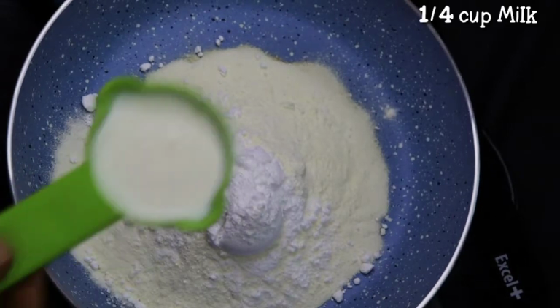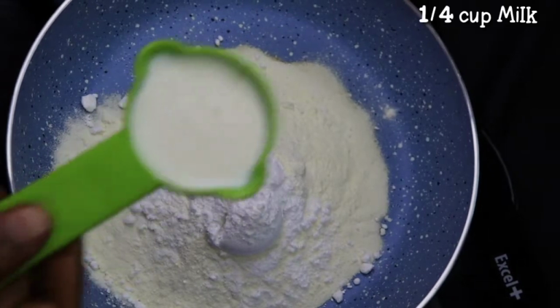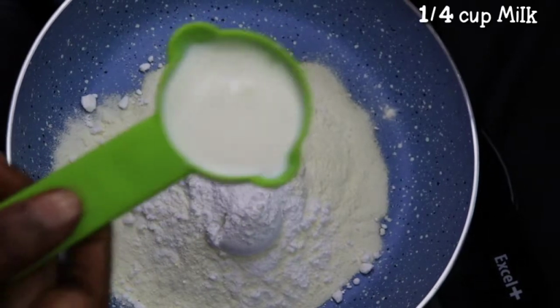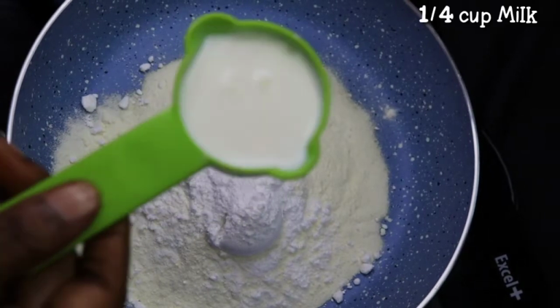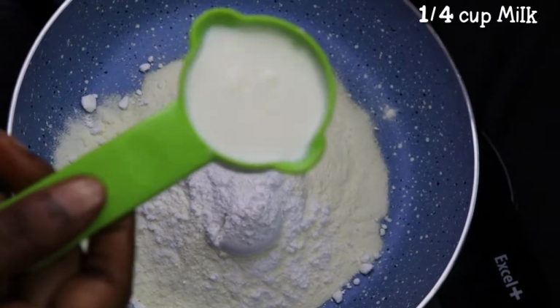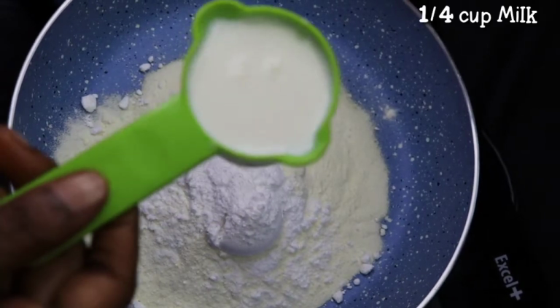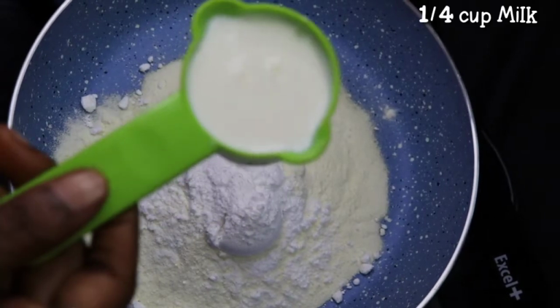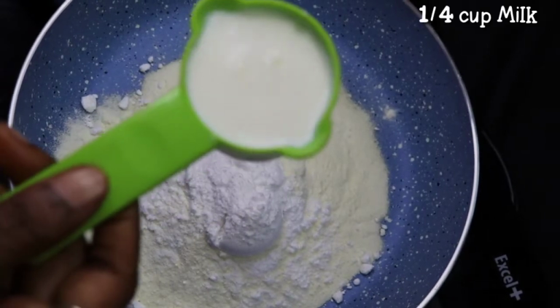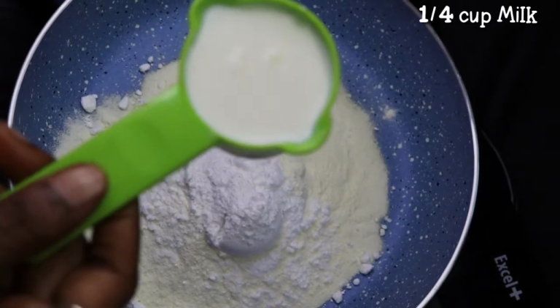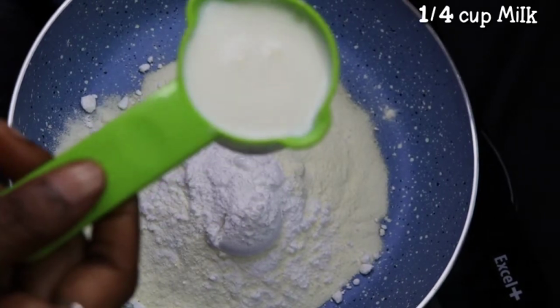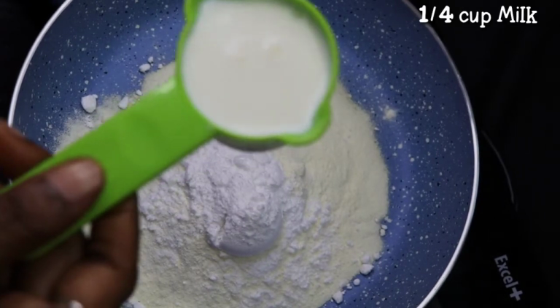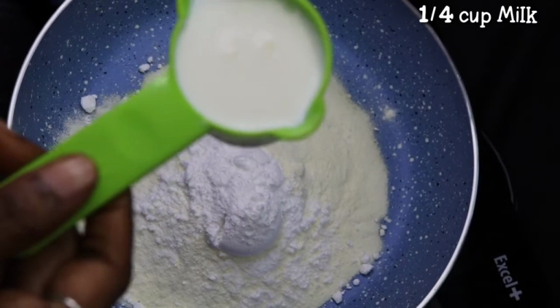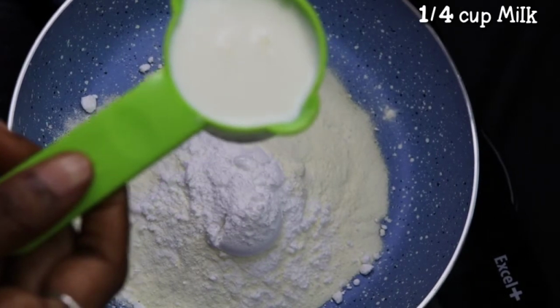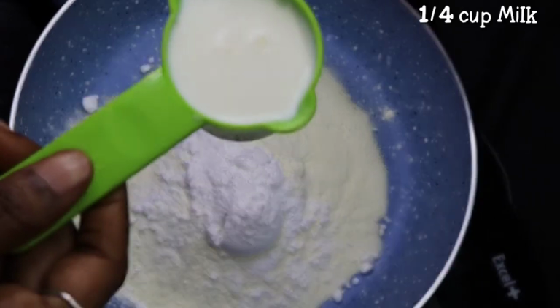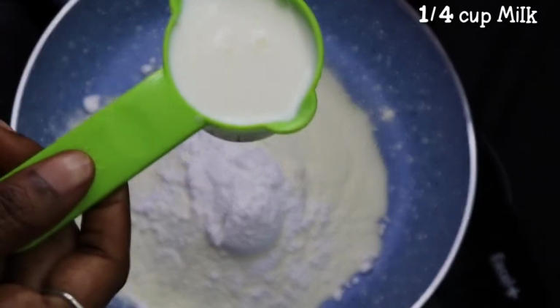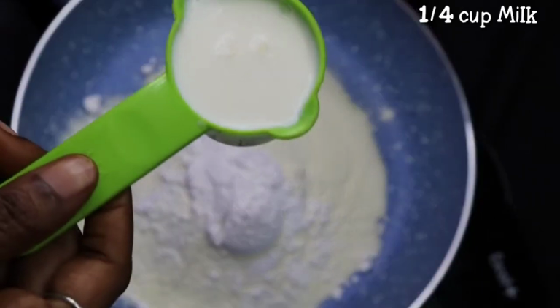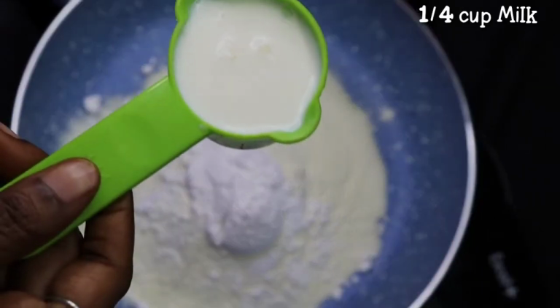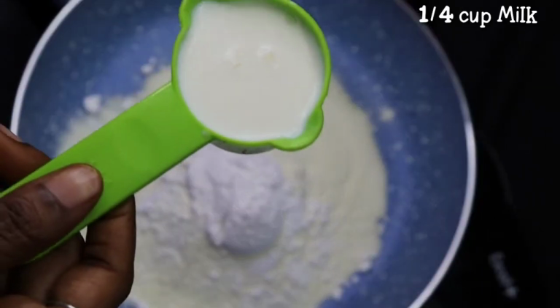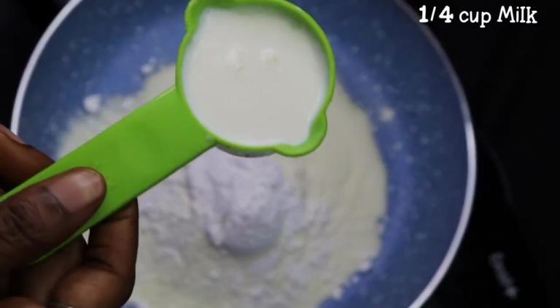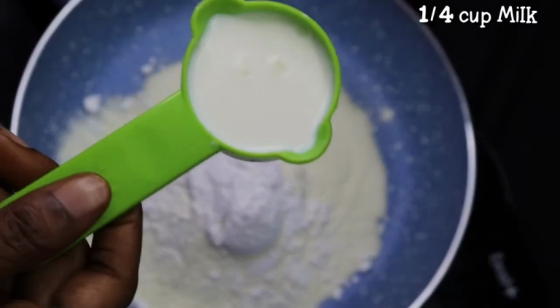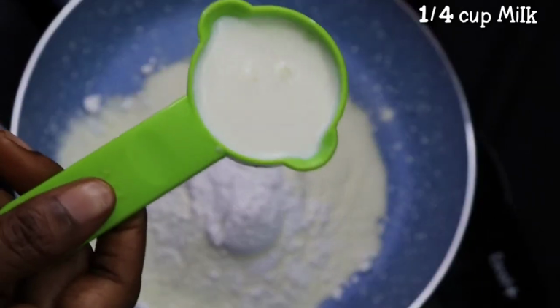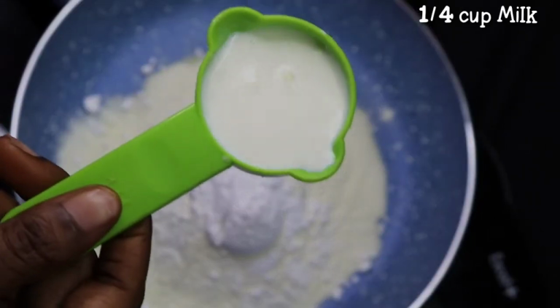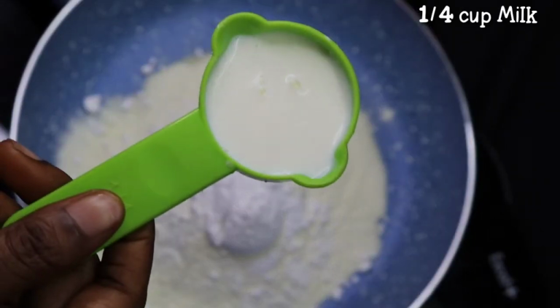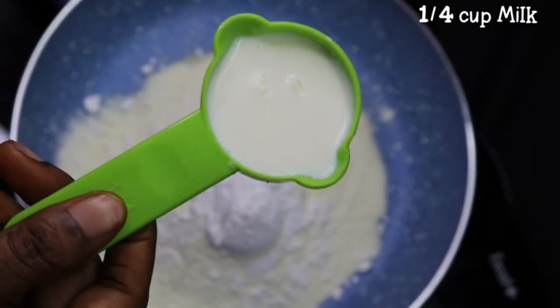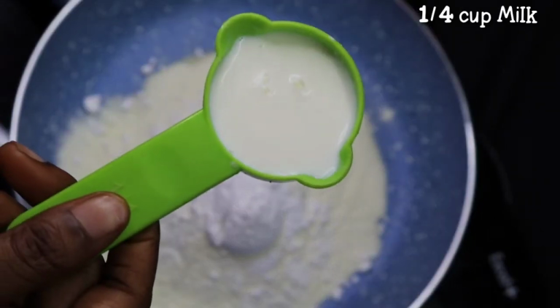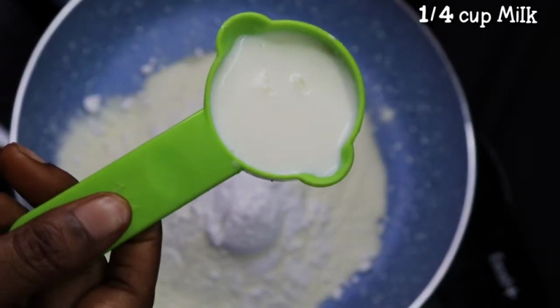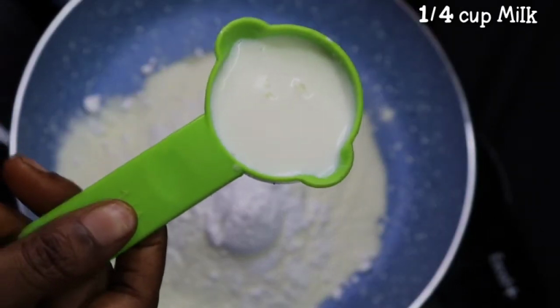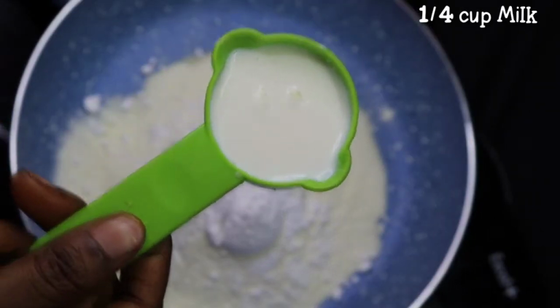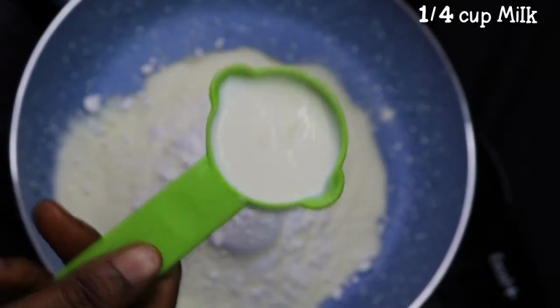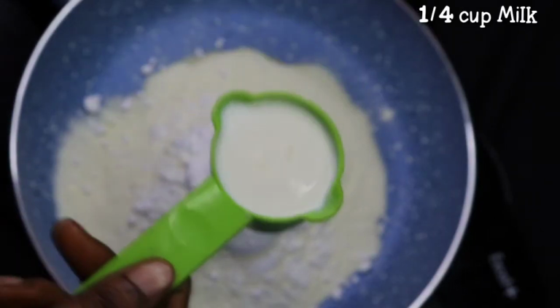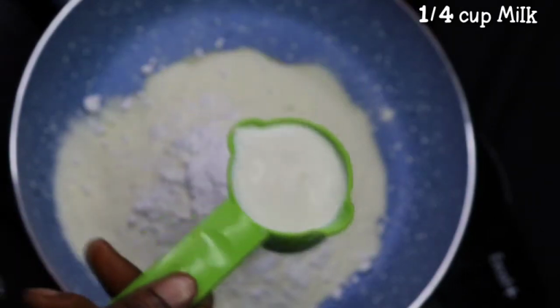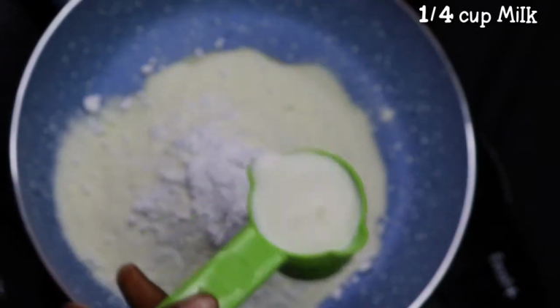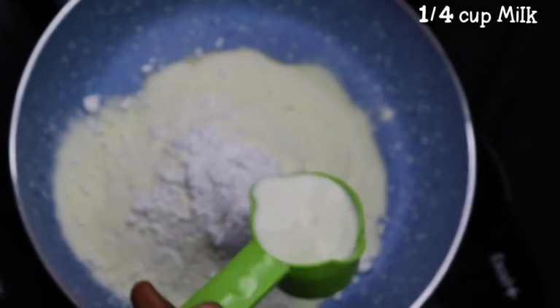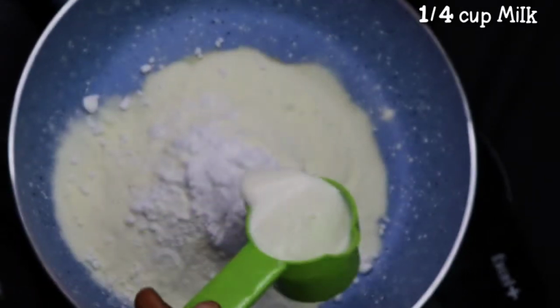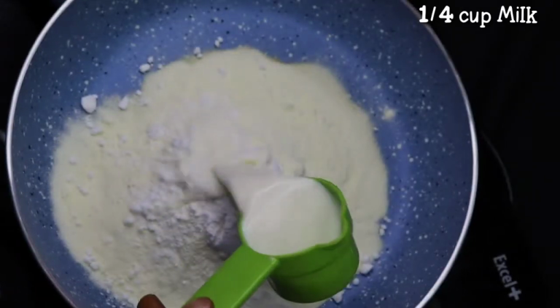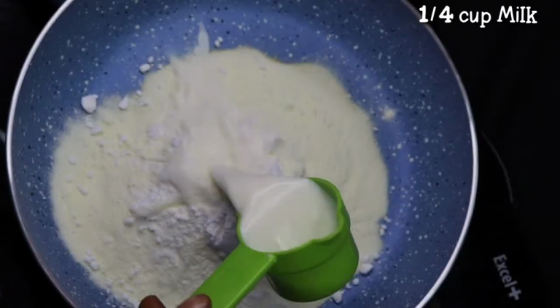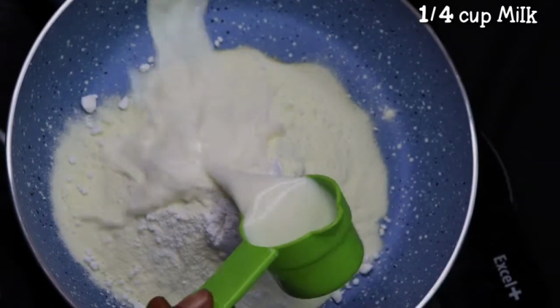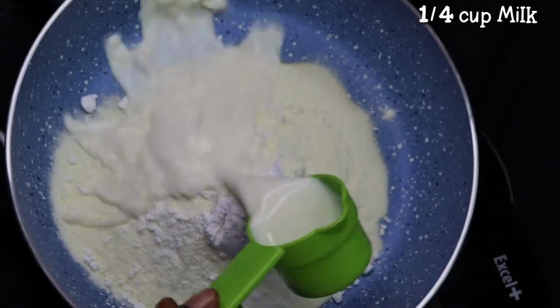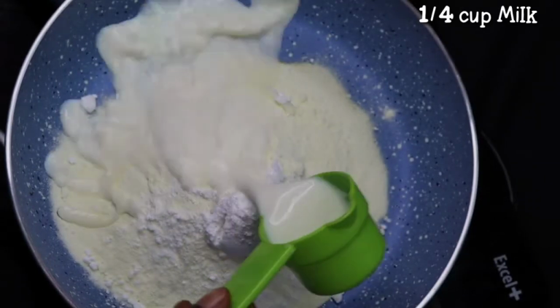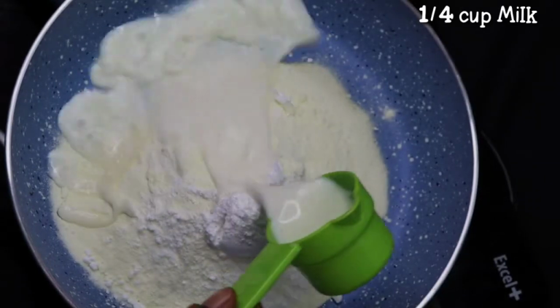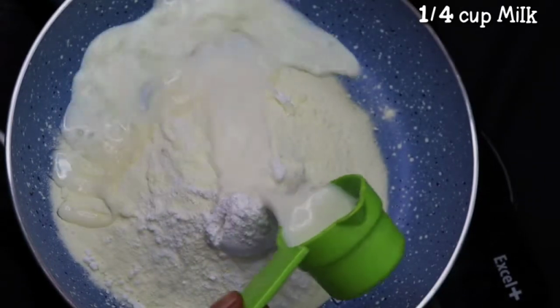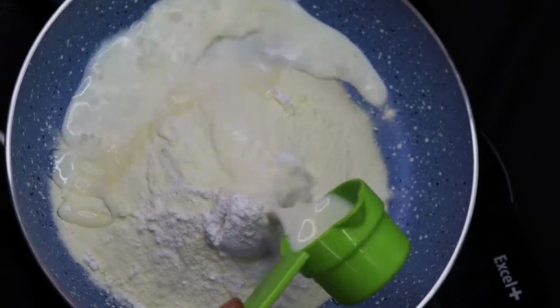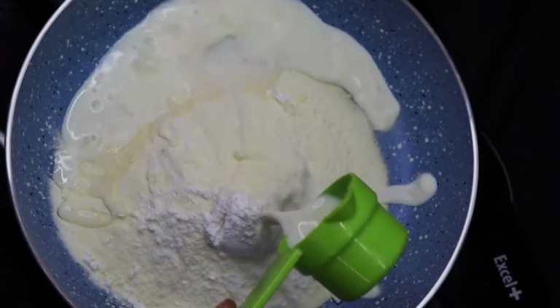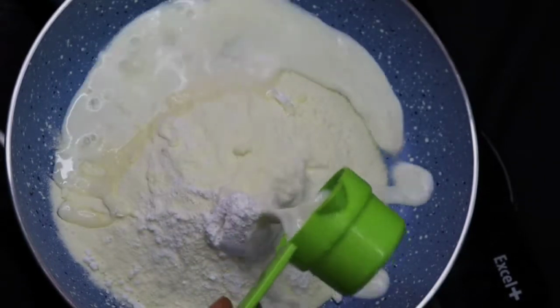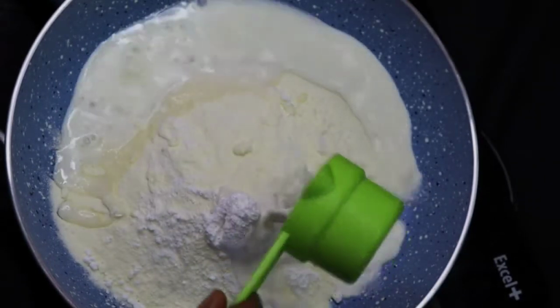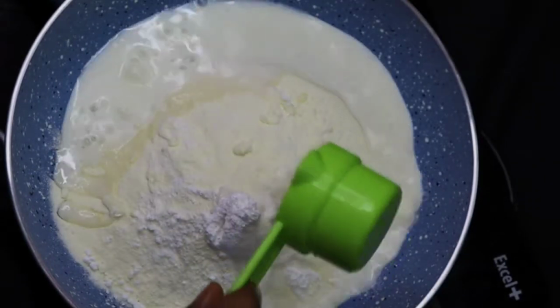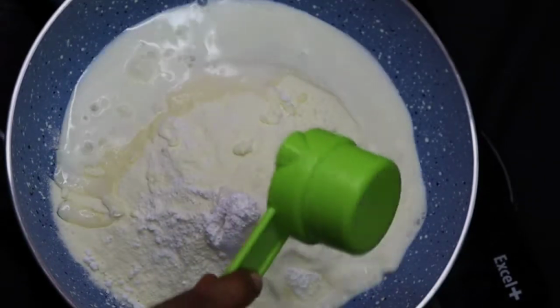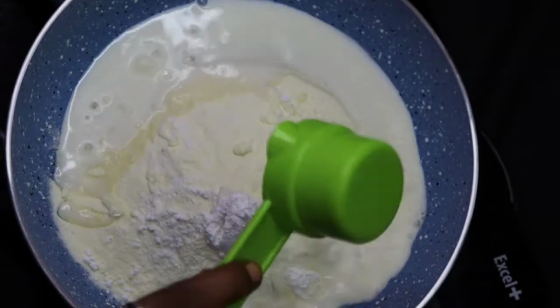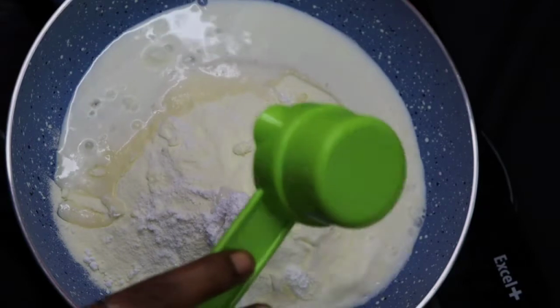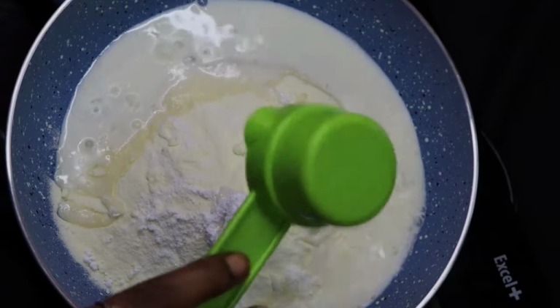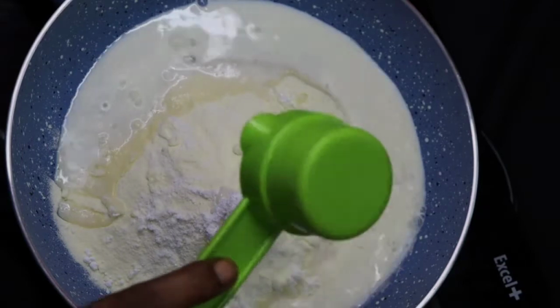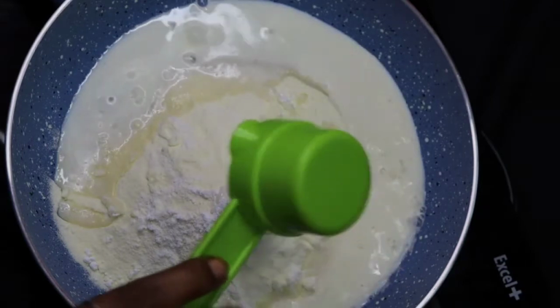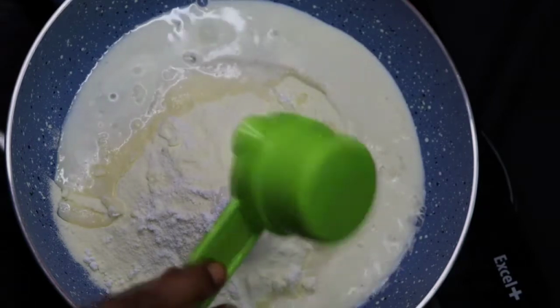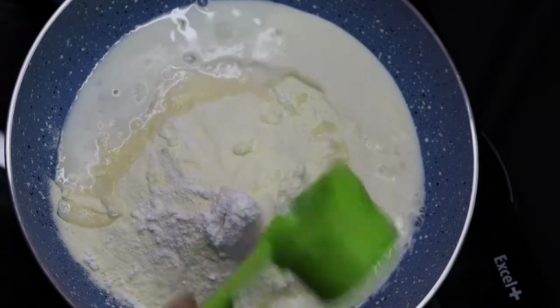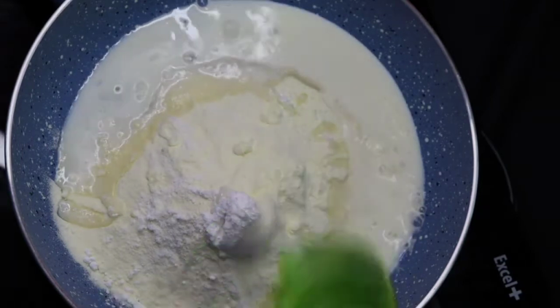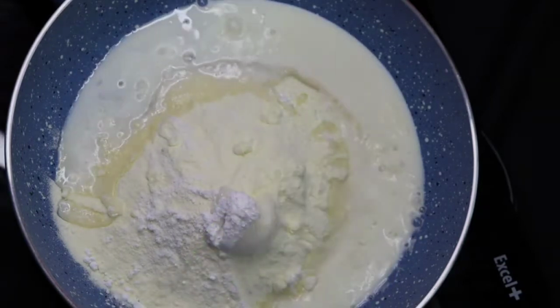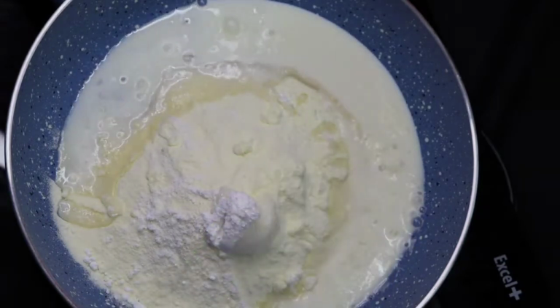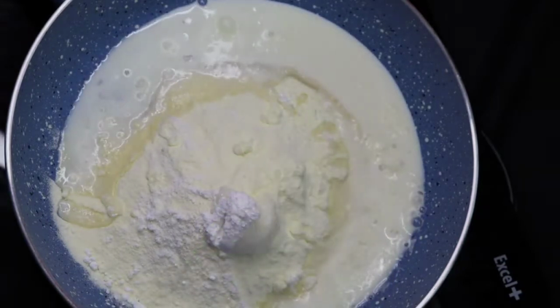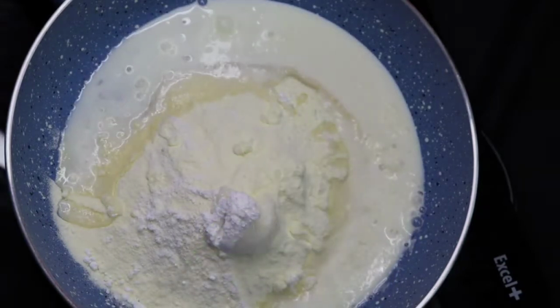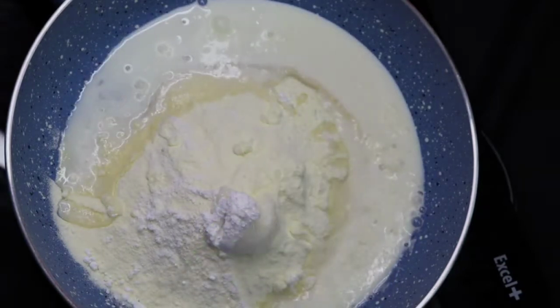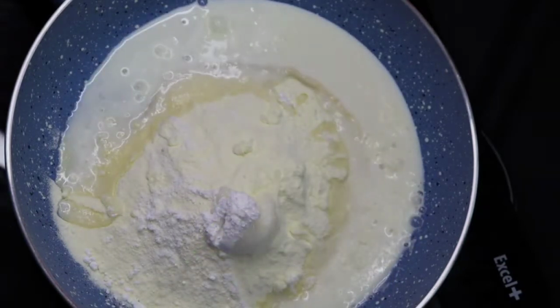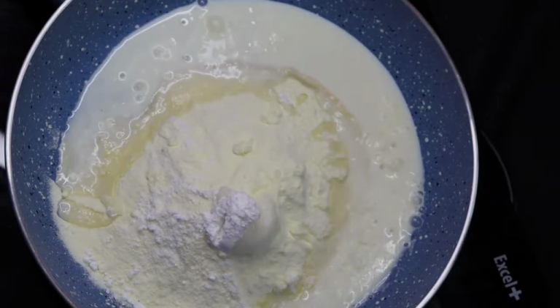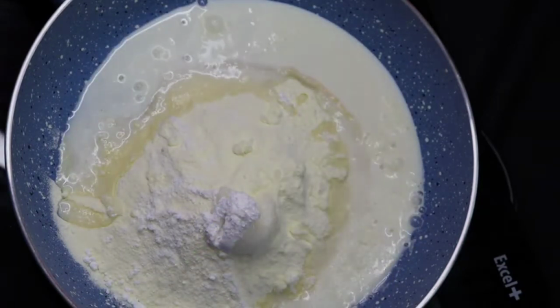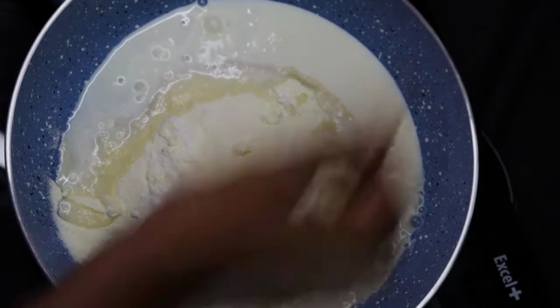Now add 2 tablespoons of sugar. Add 2 grams of balls of sugar powder.